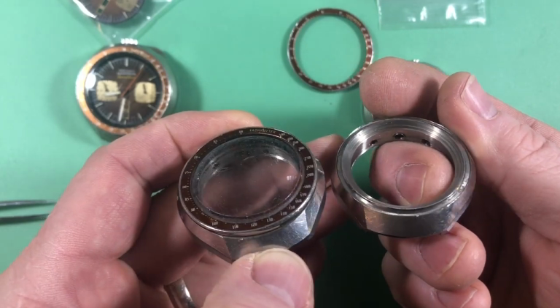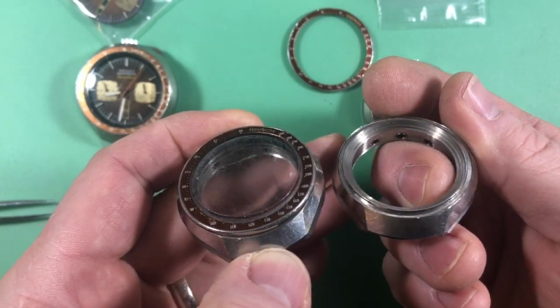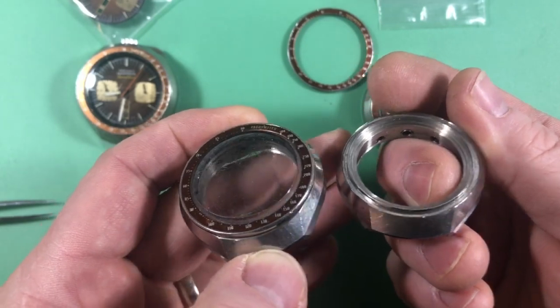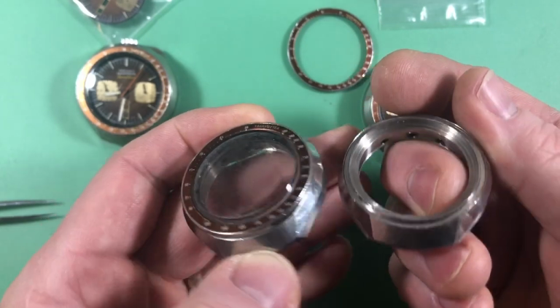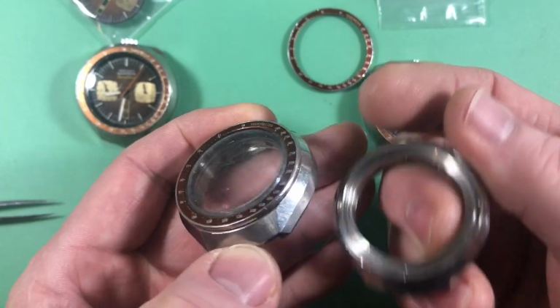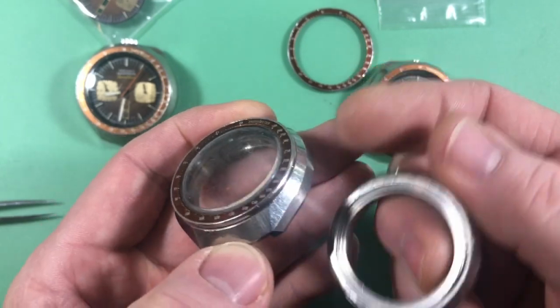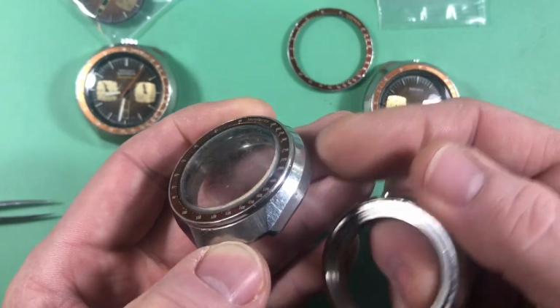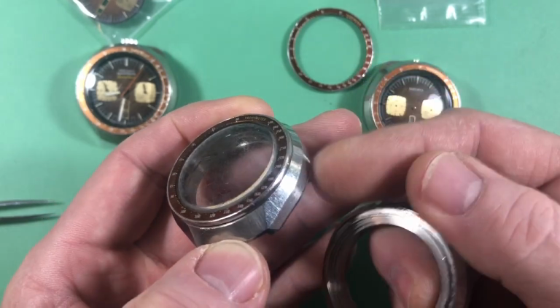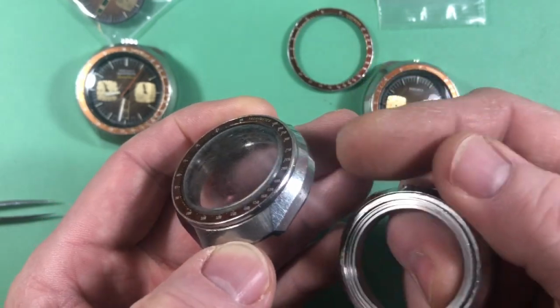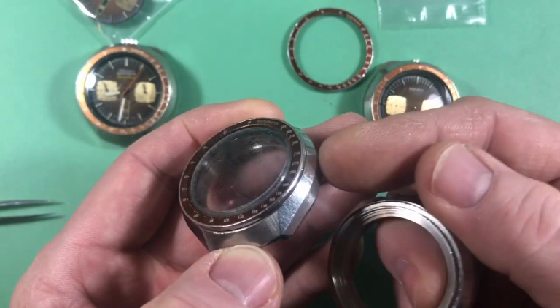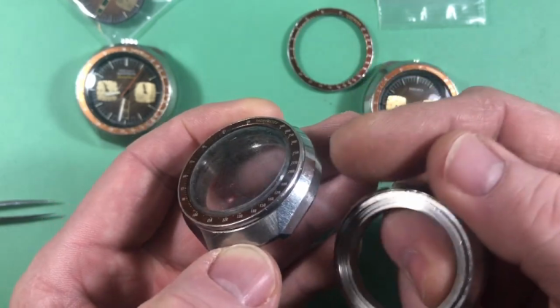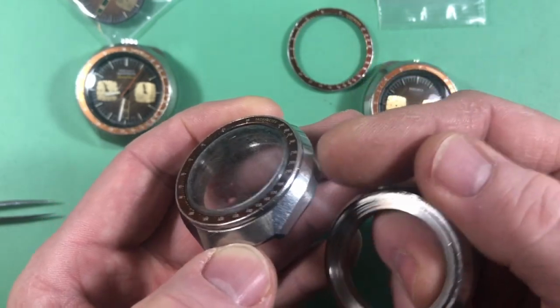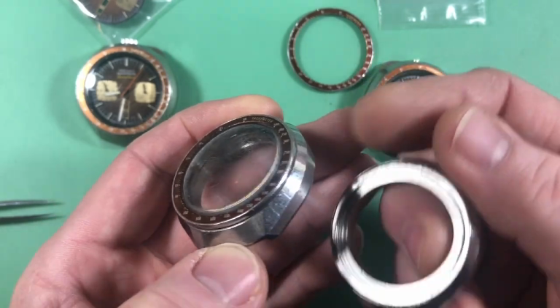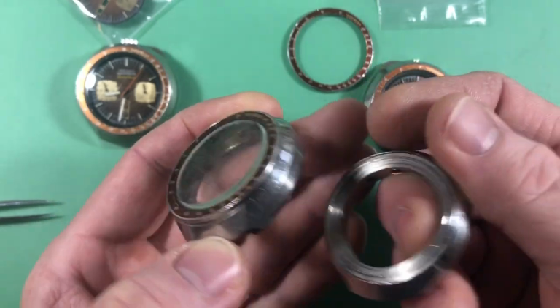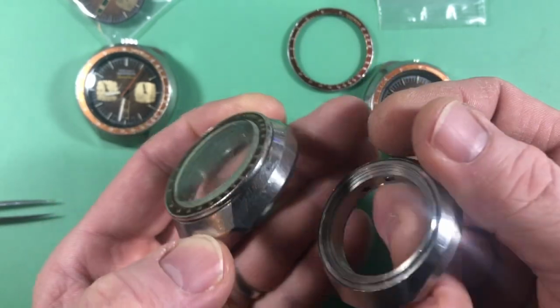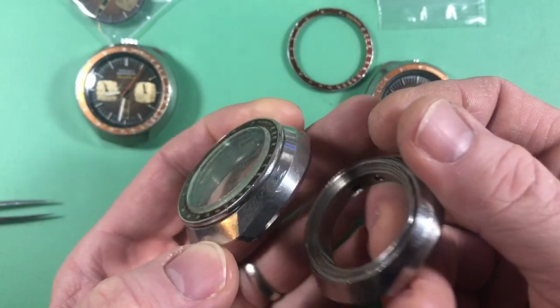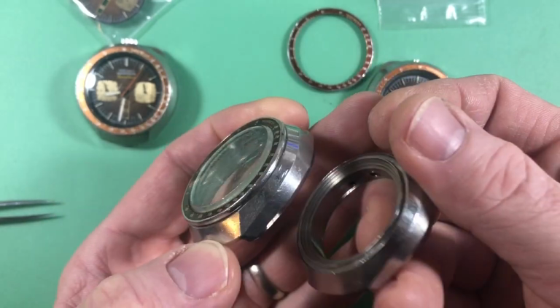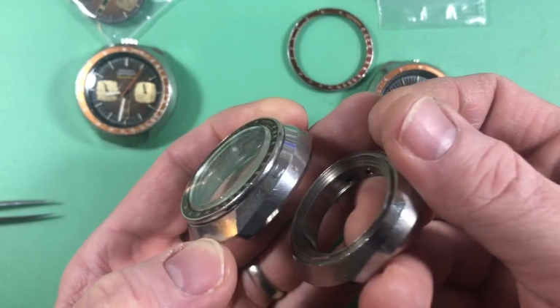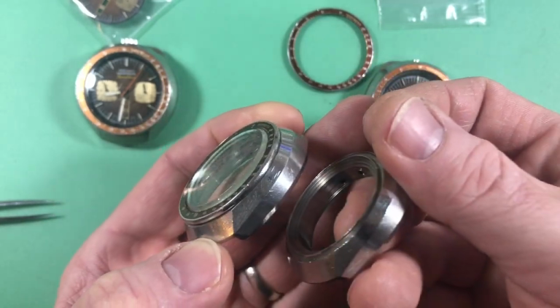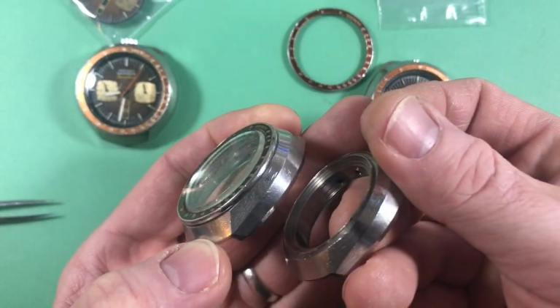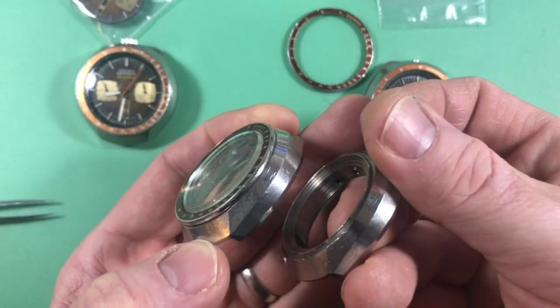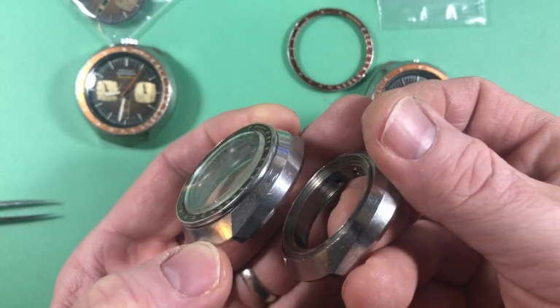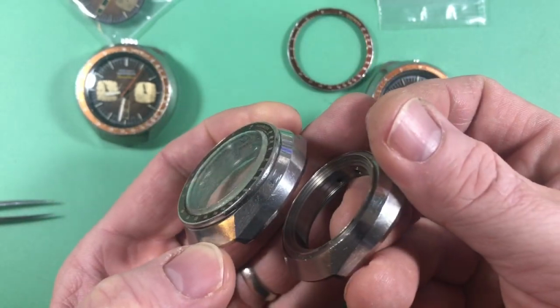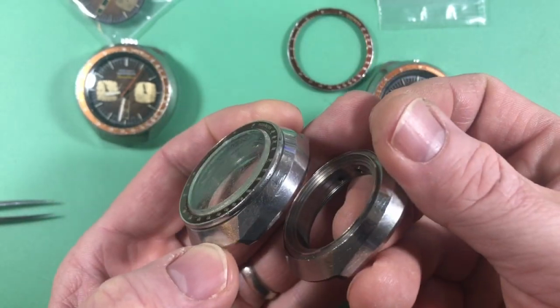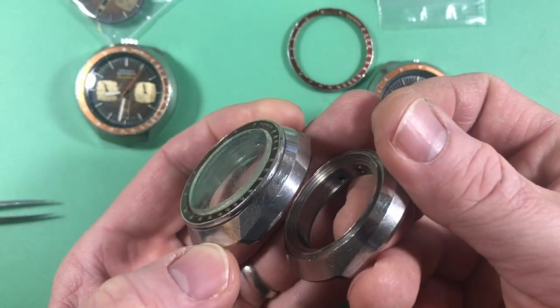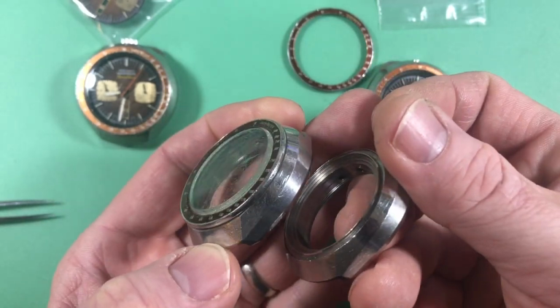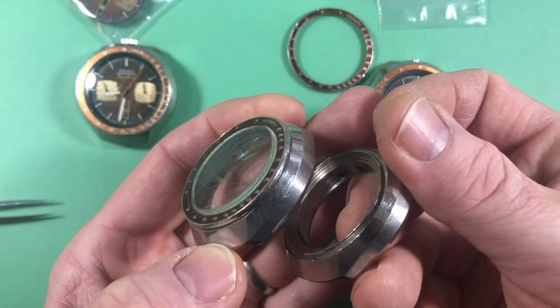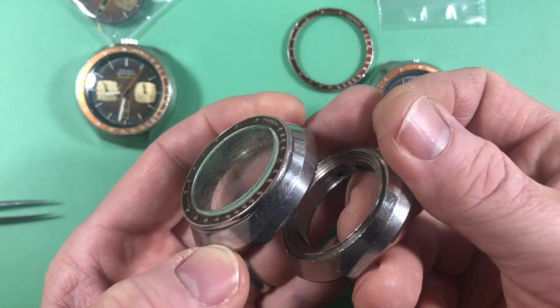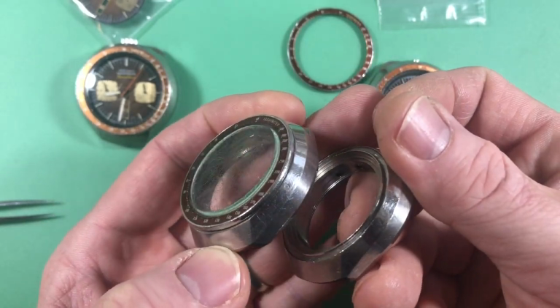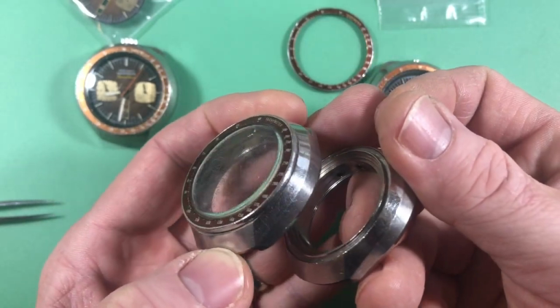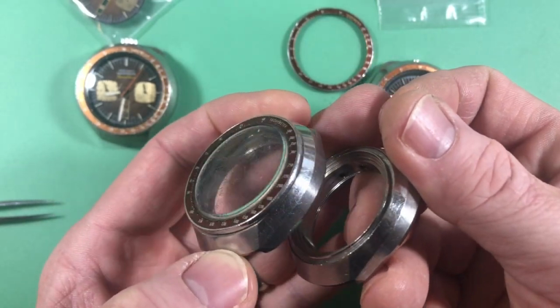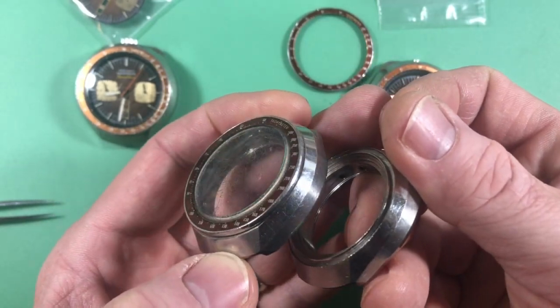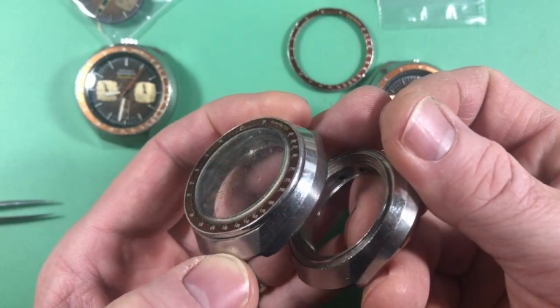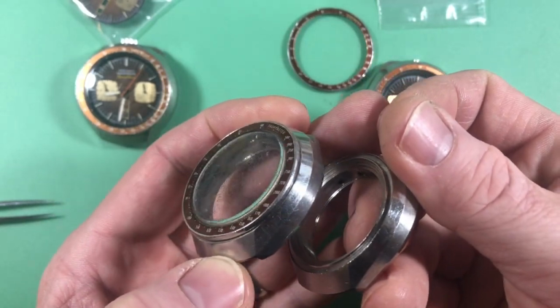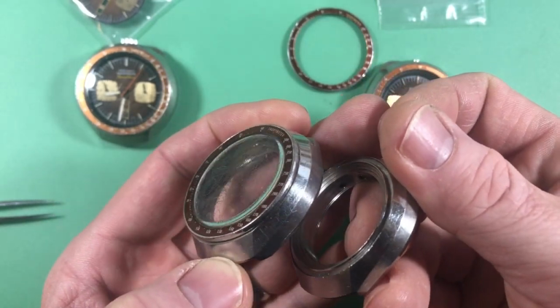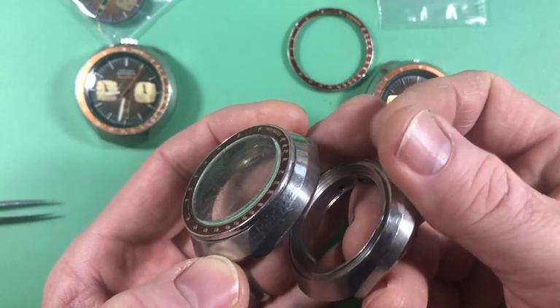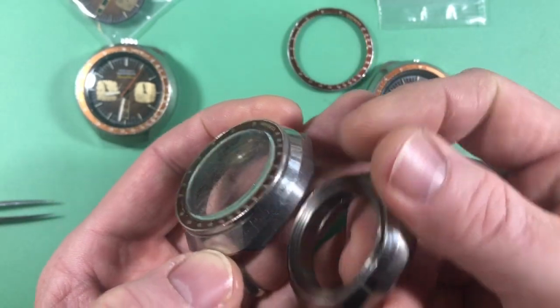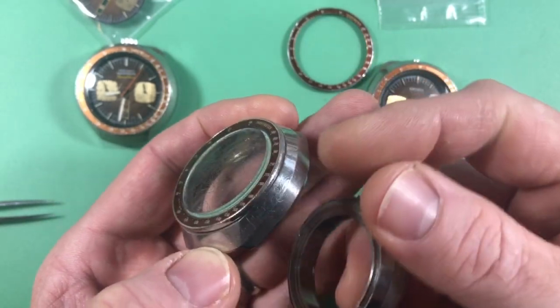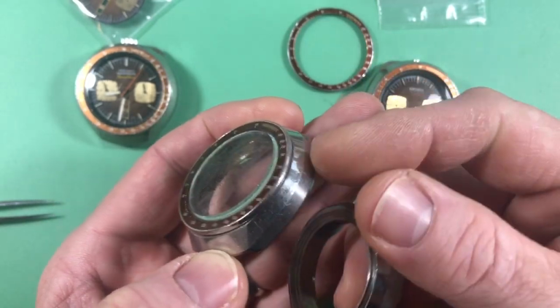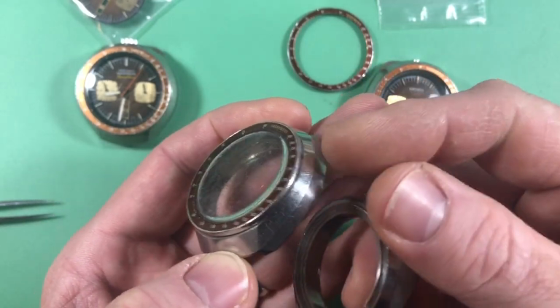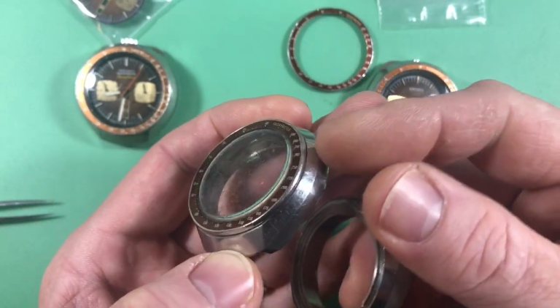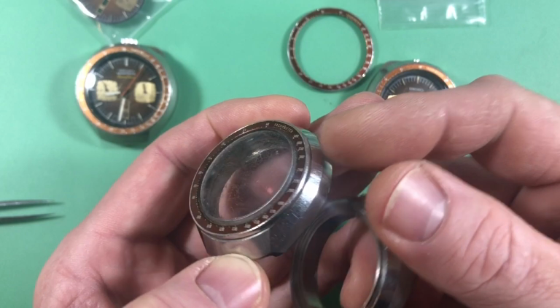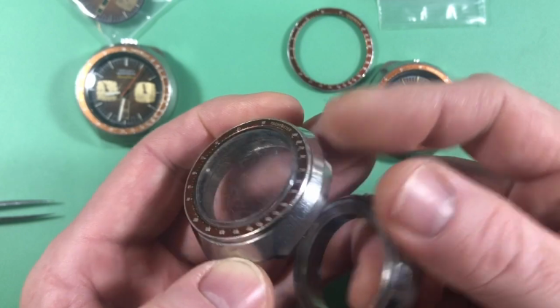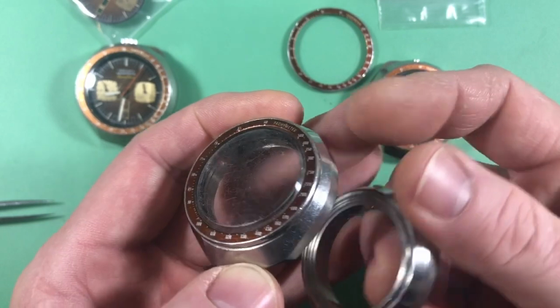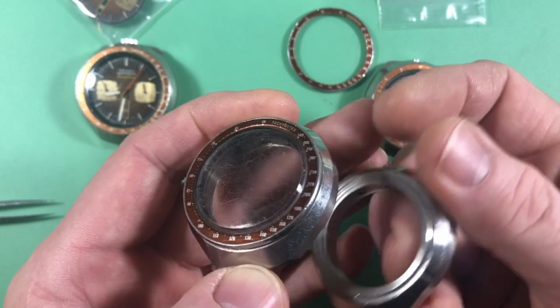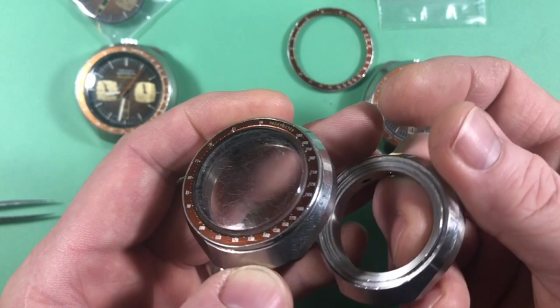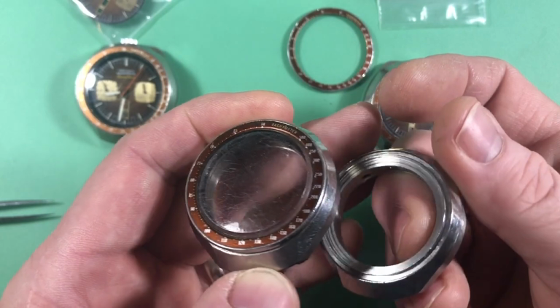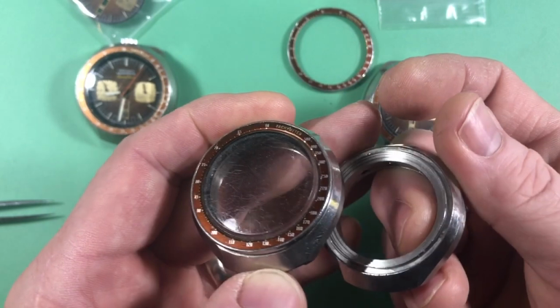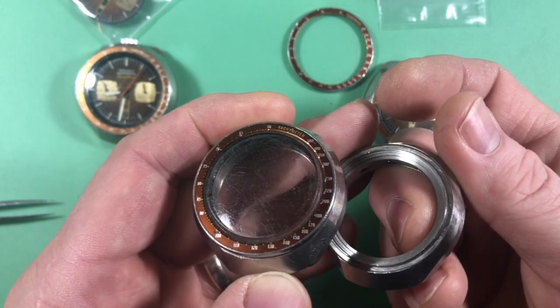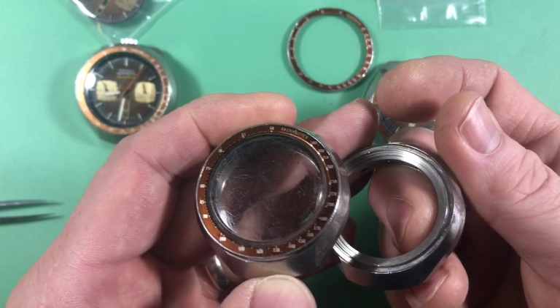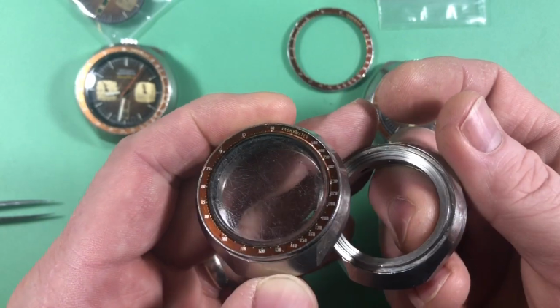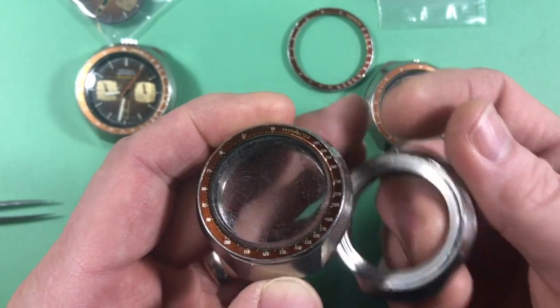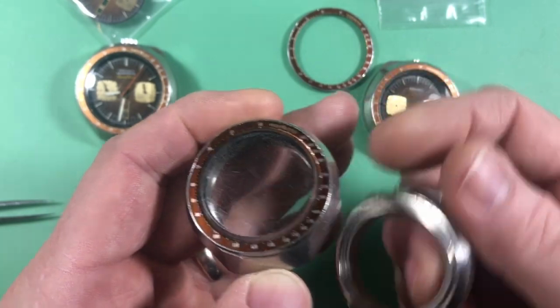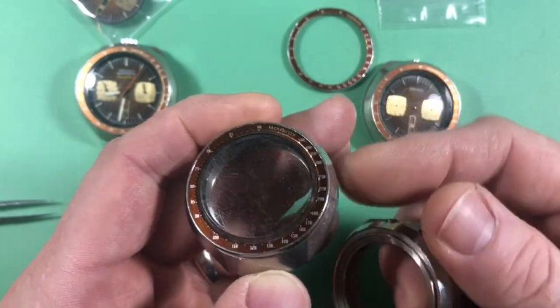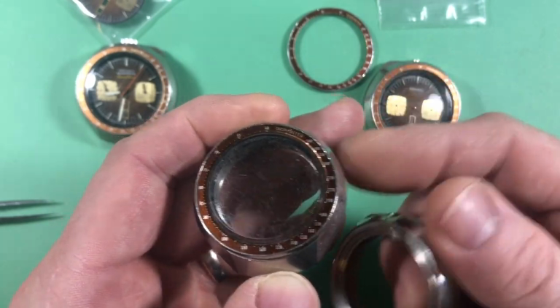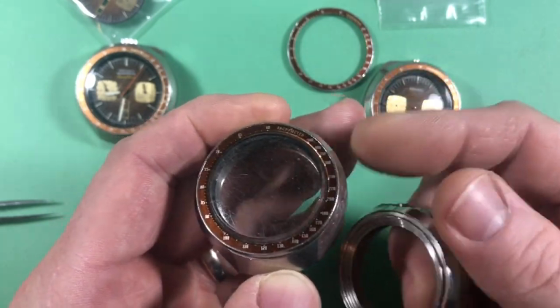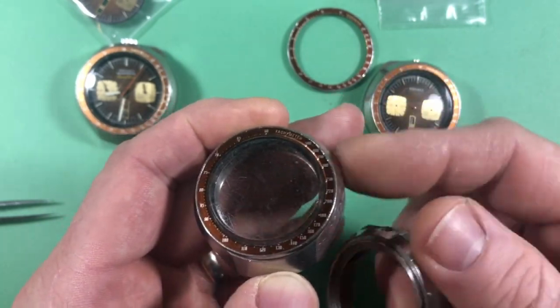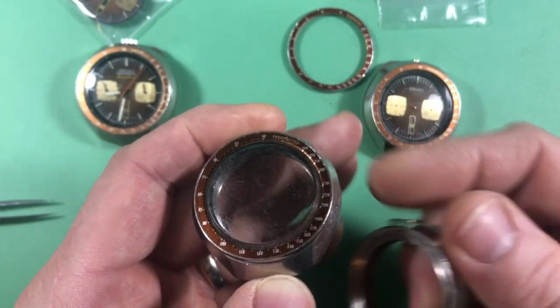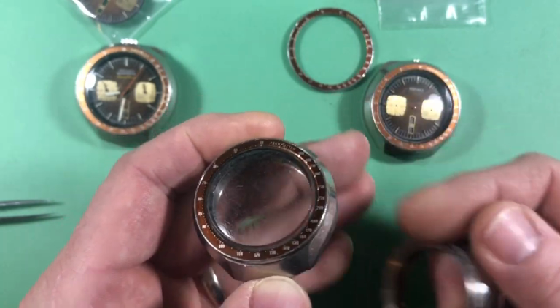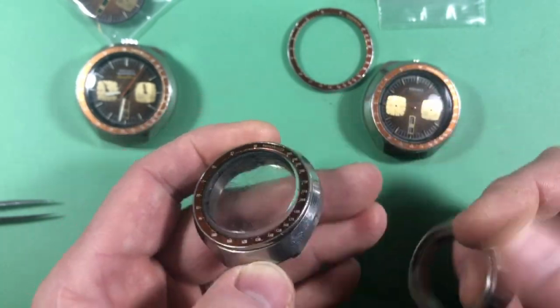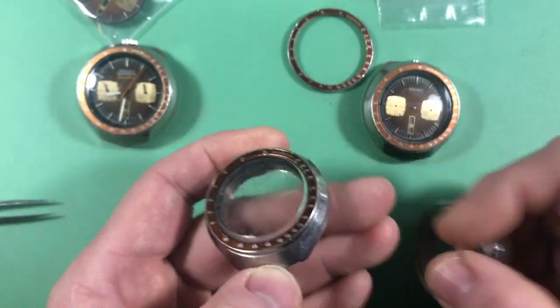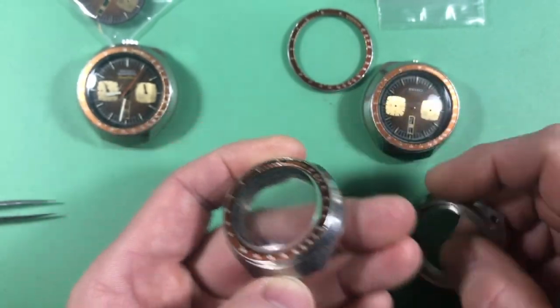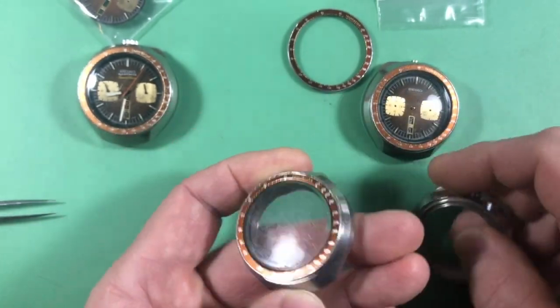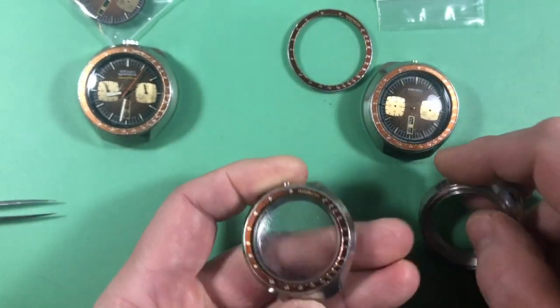I'd say this might actually be the better case in some ways. This one might actually clean up a little better — that might be the better case right there.